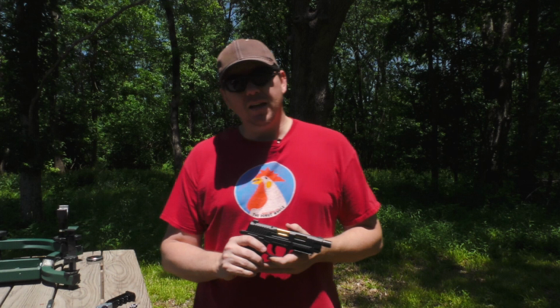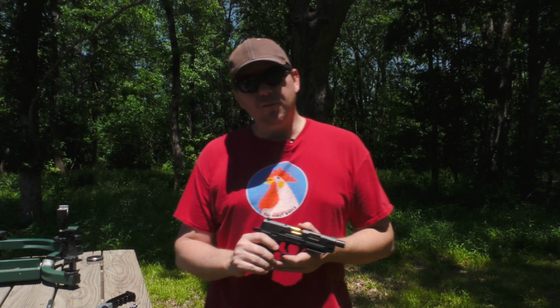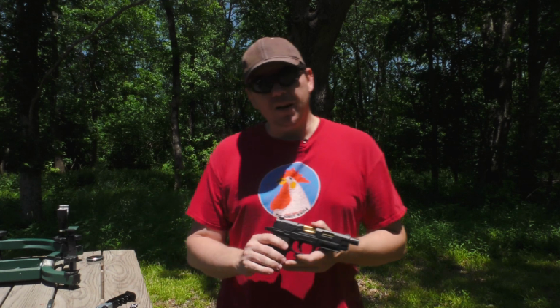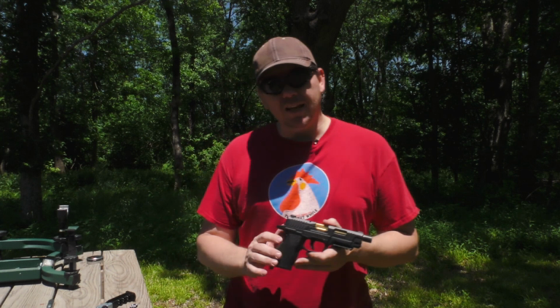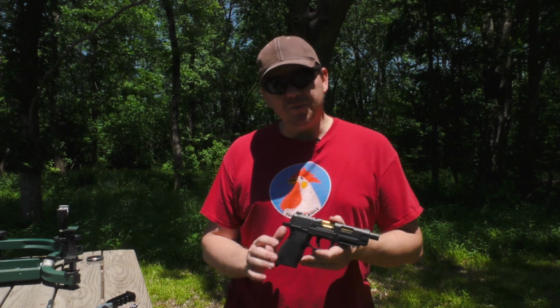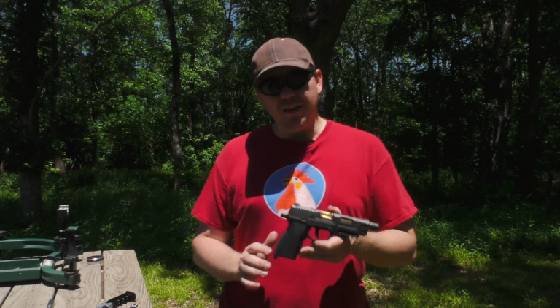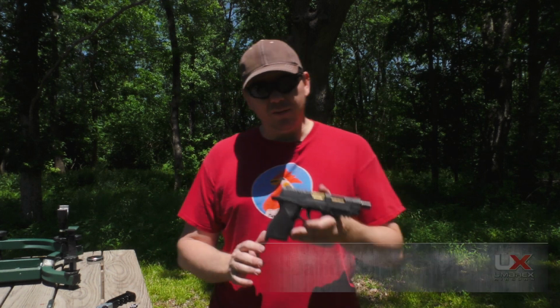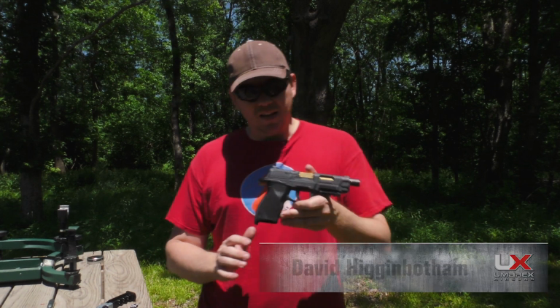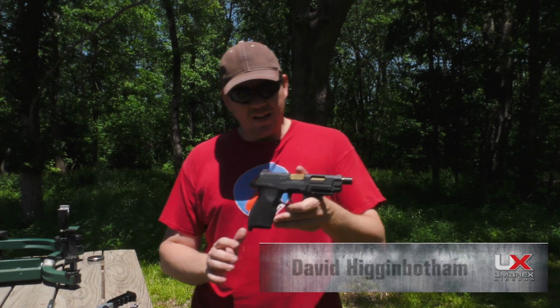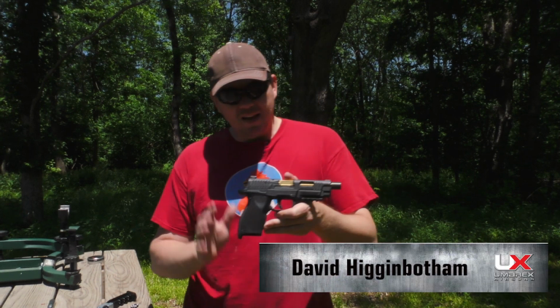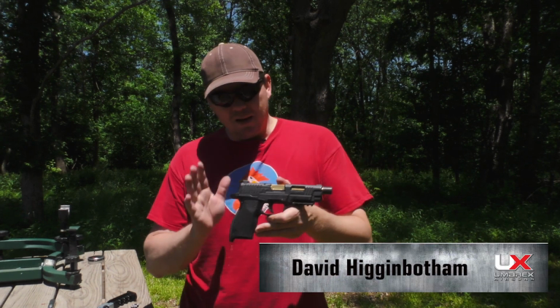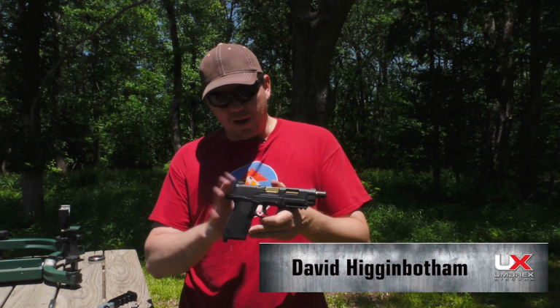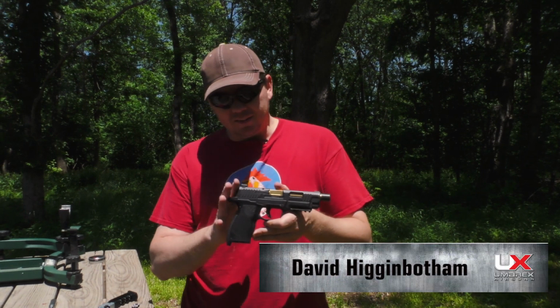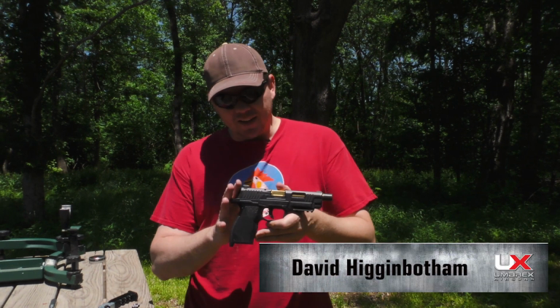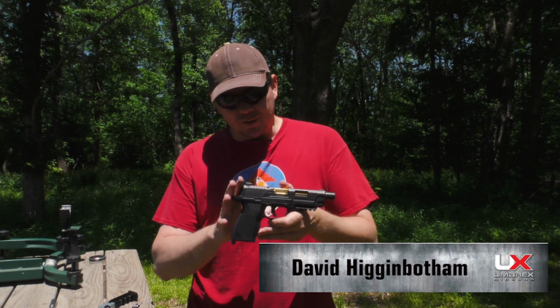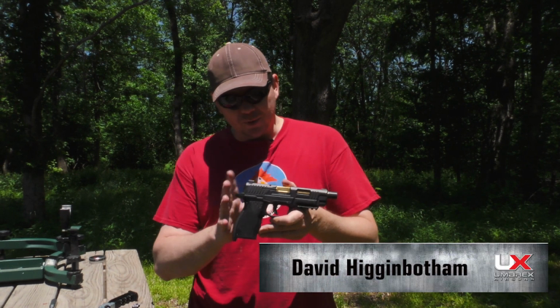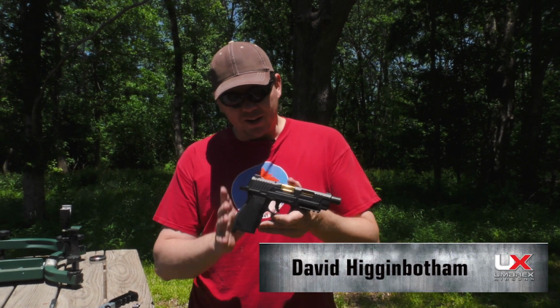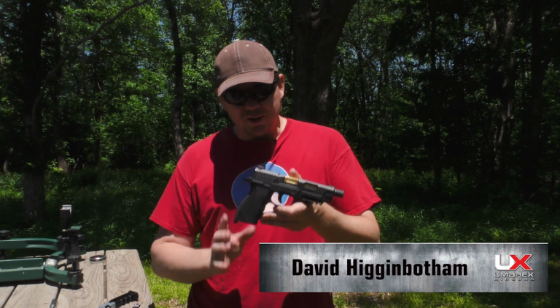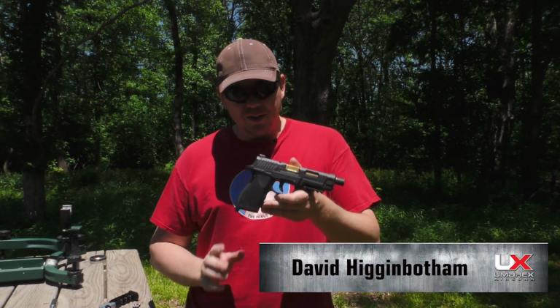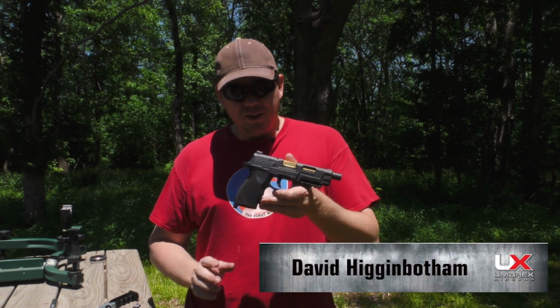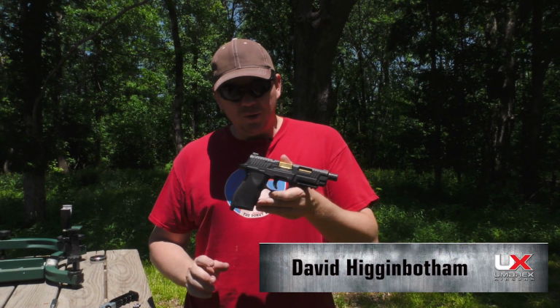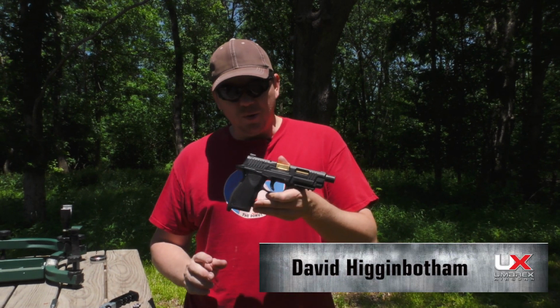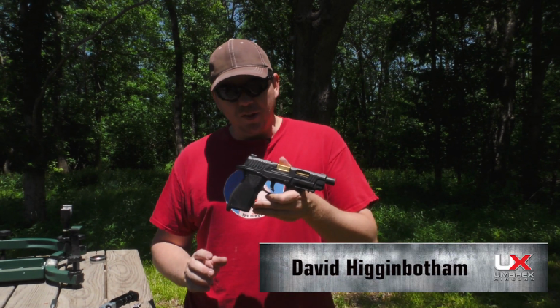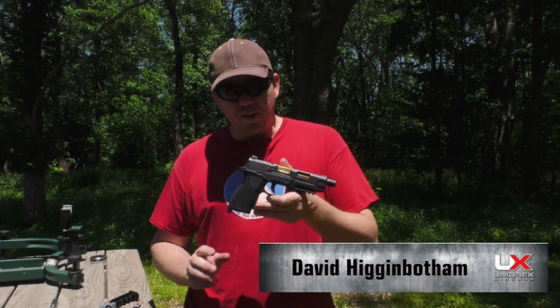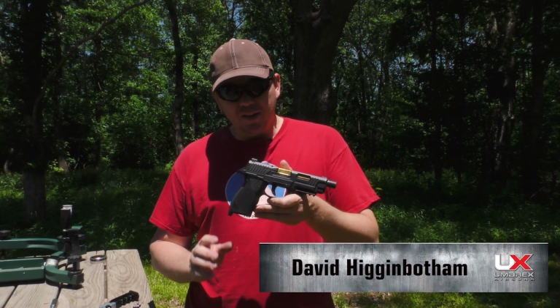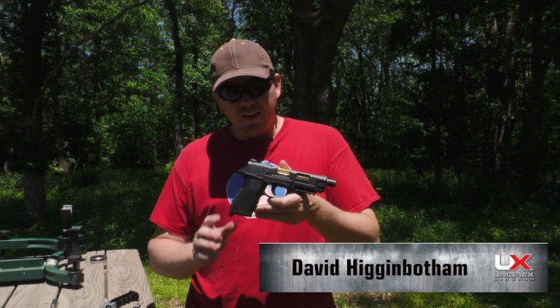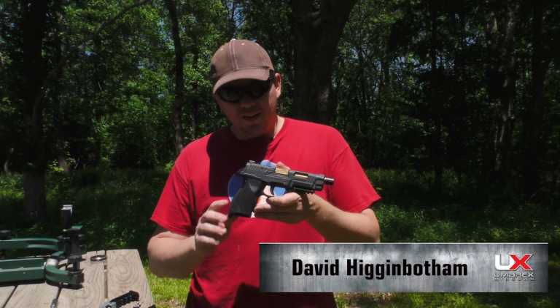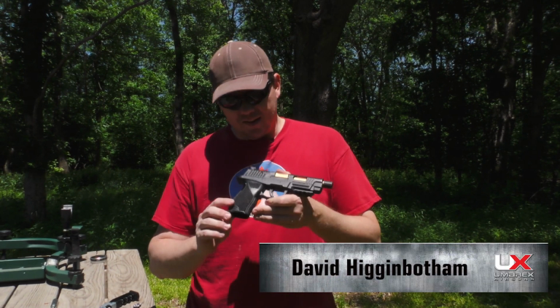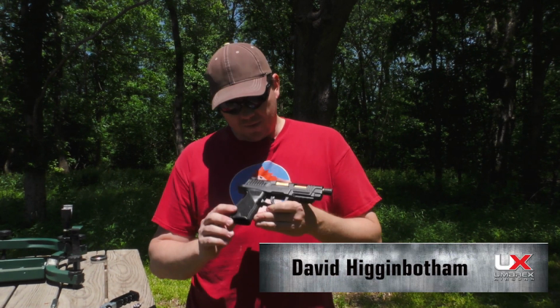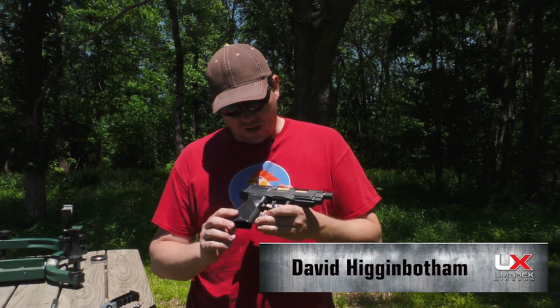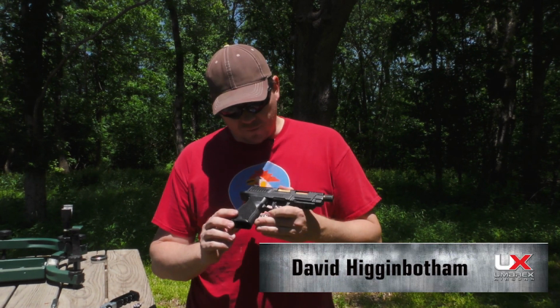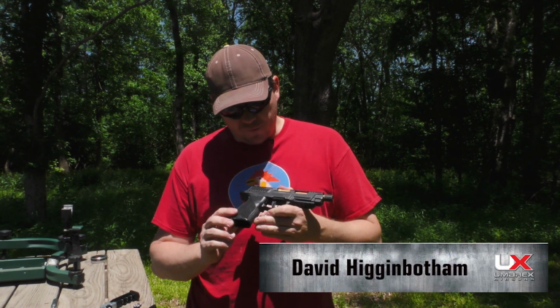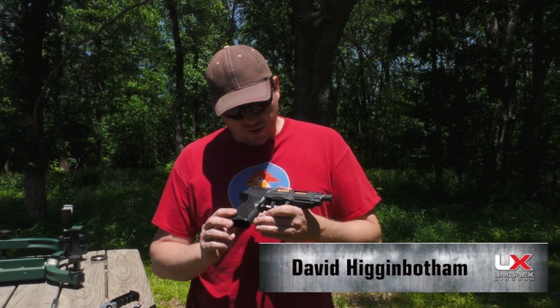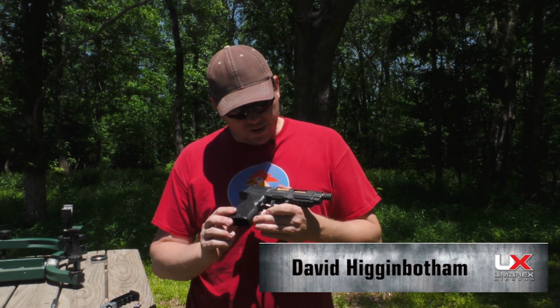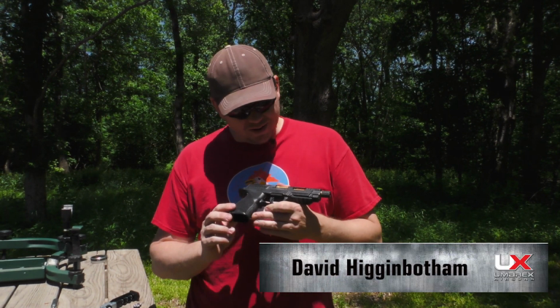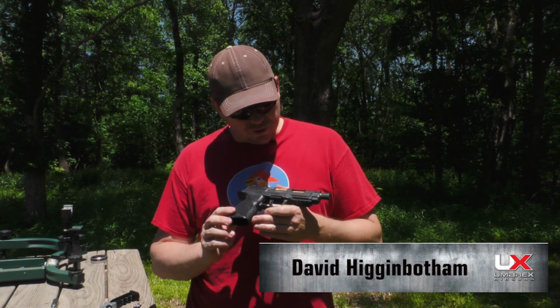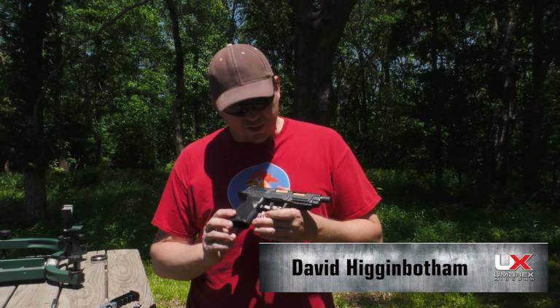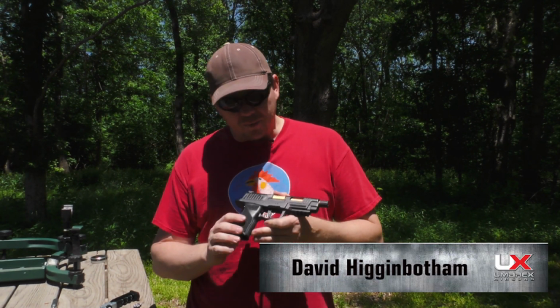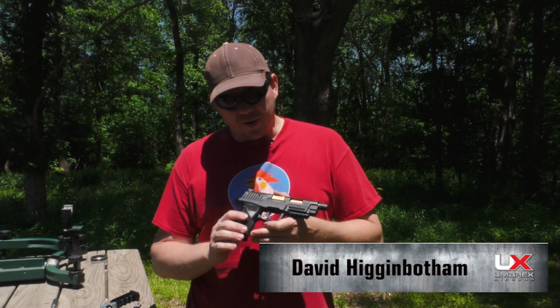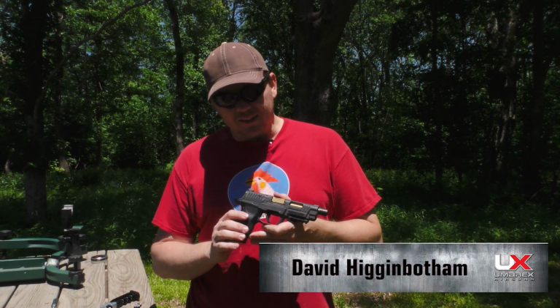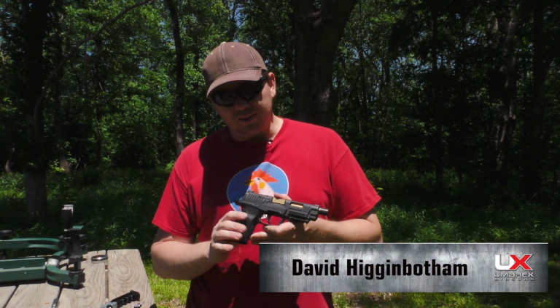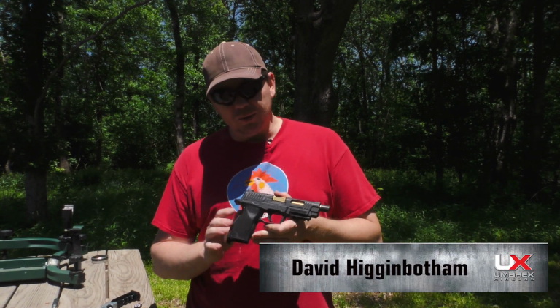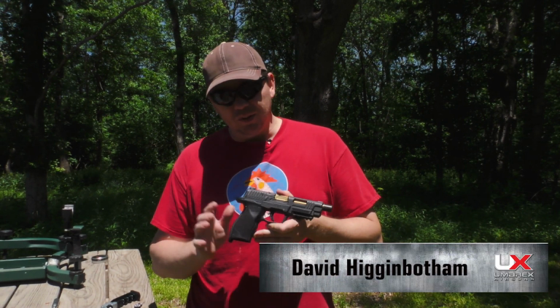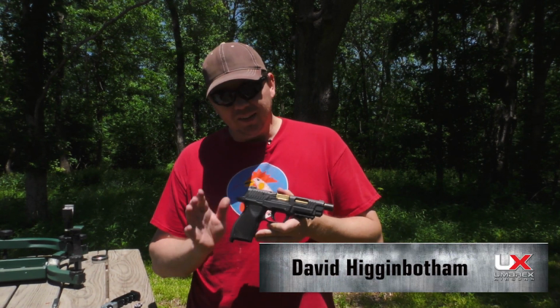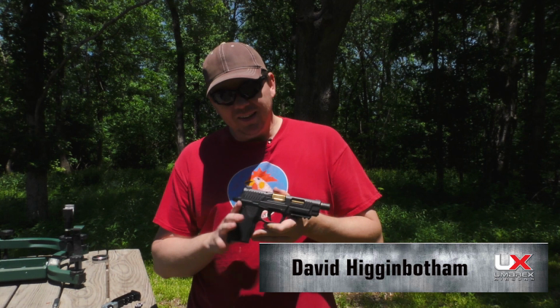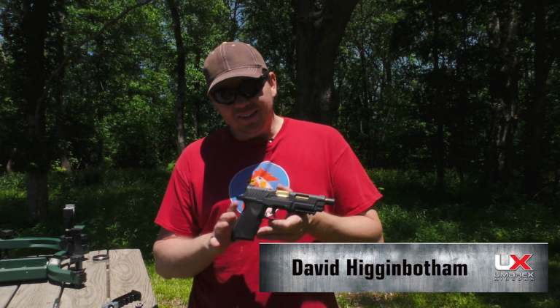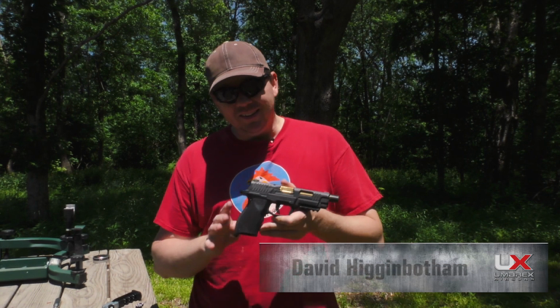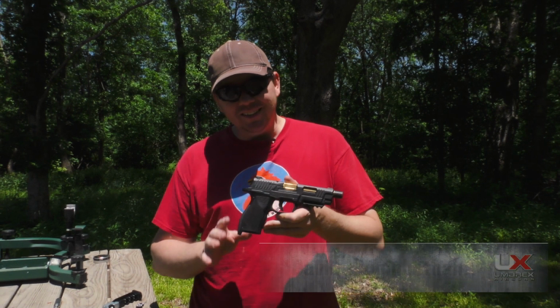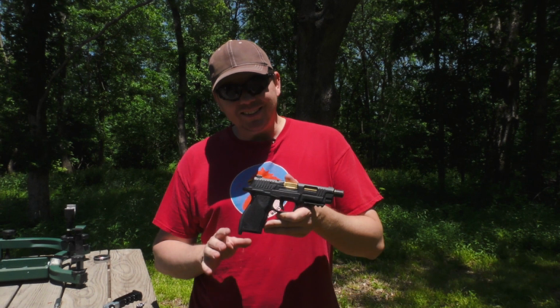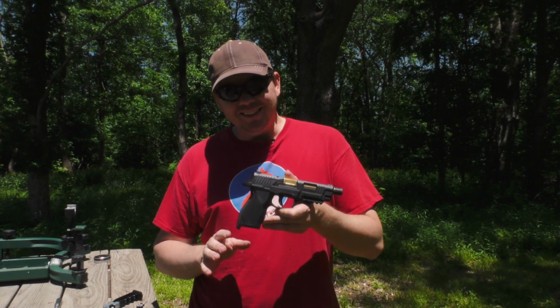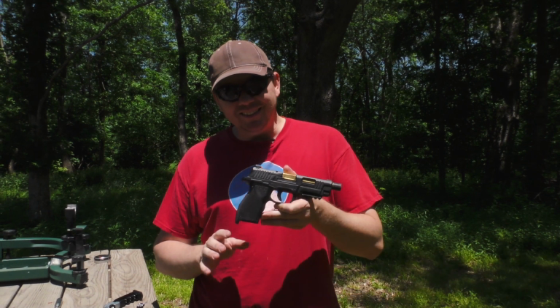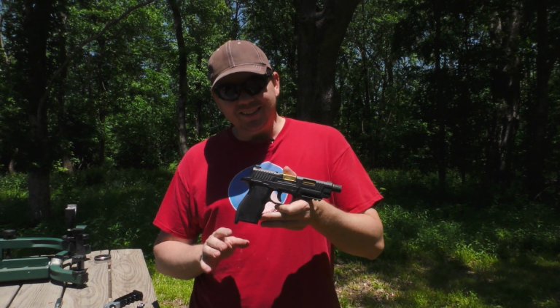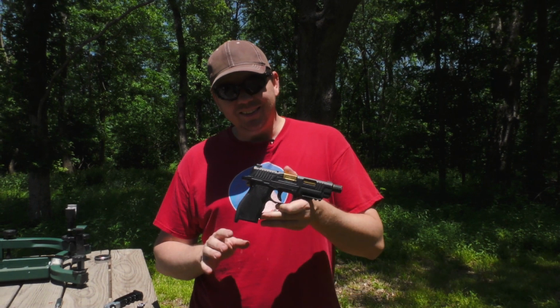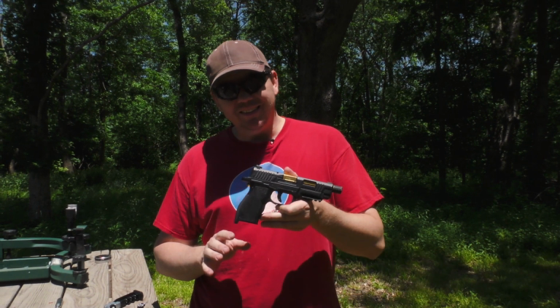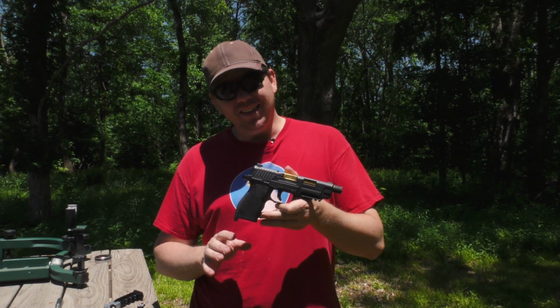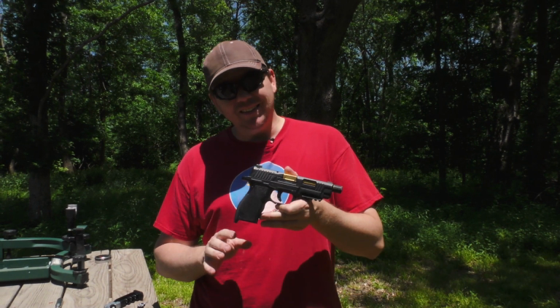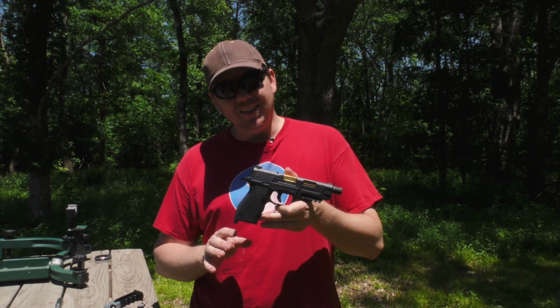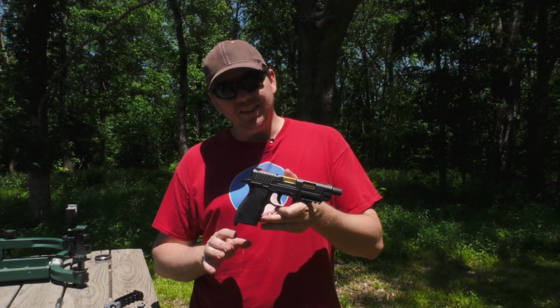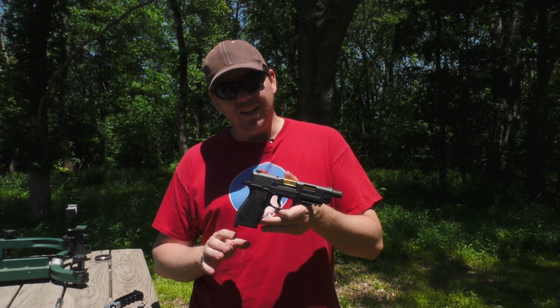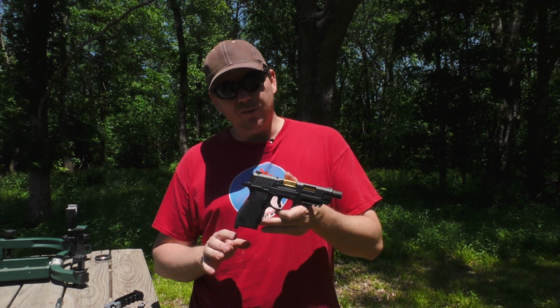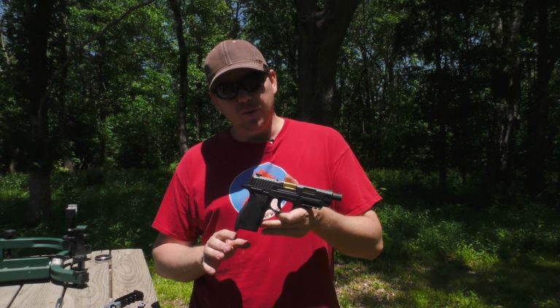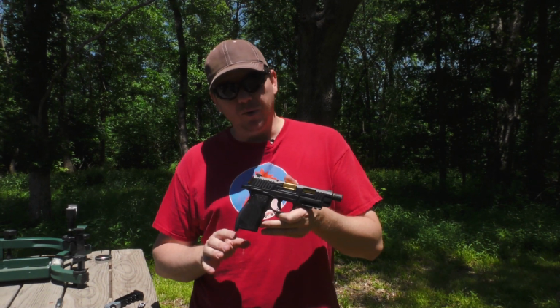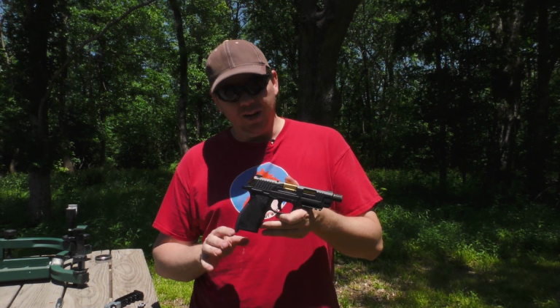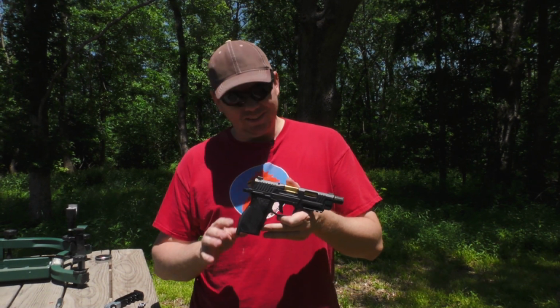Hey everybody, I'm David. I'm out today at the range with a very interesting practice tool. This is the SA-10 from MRX.